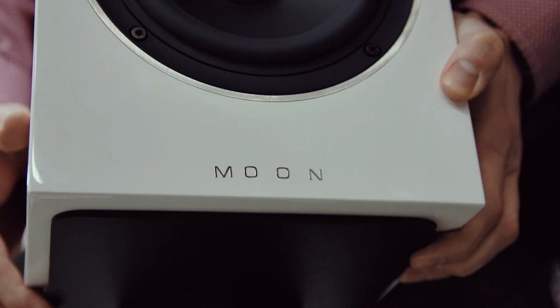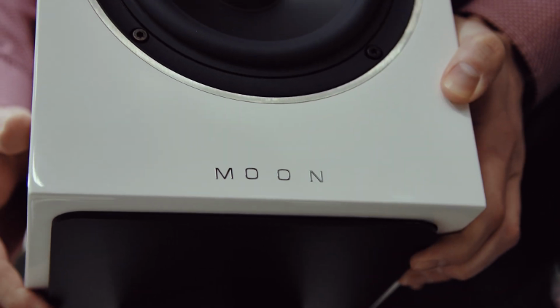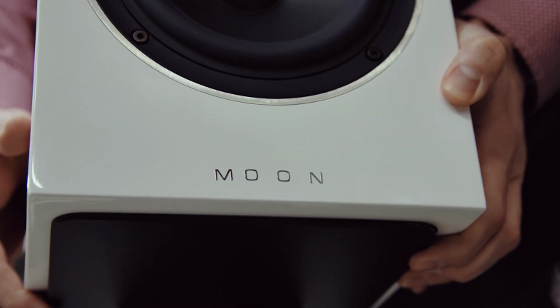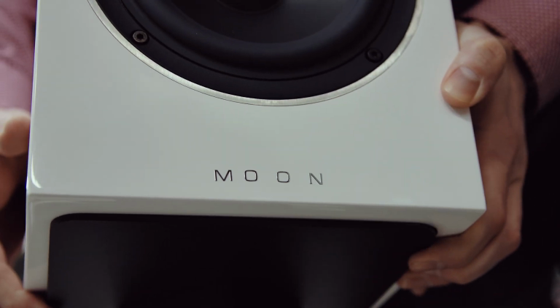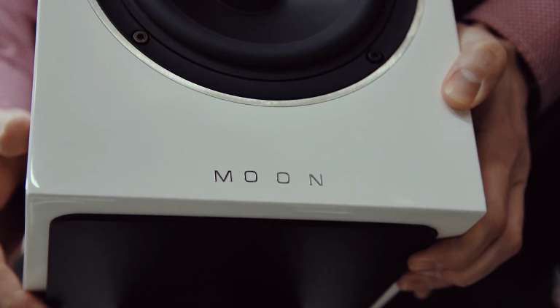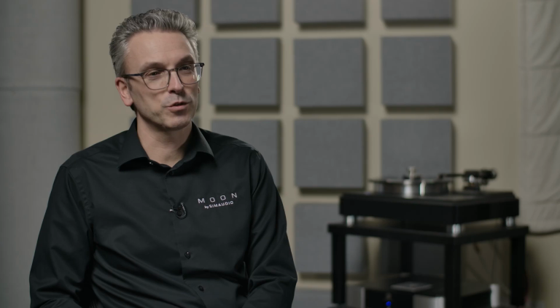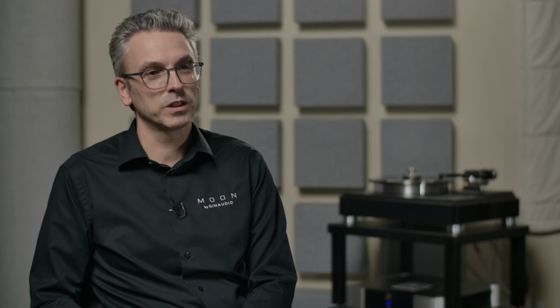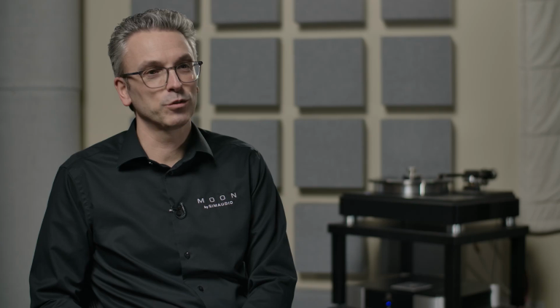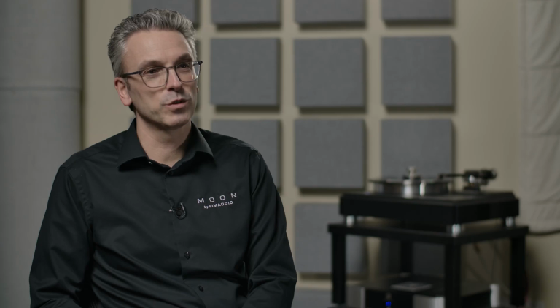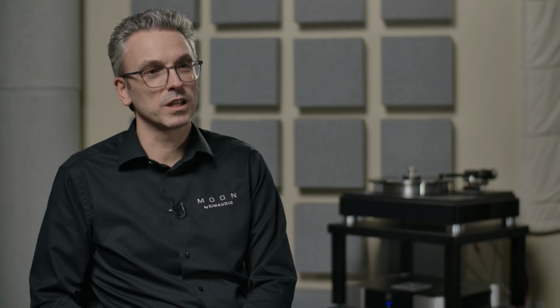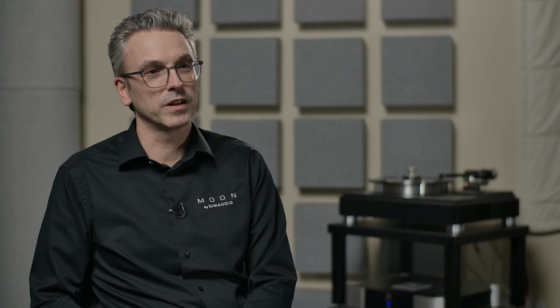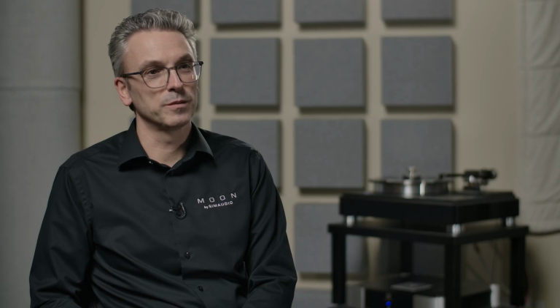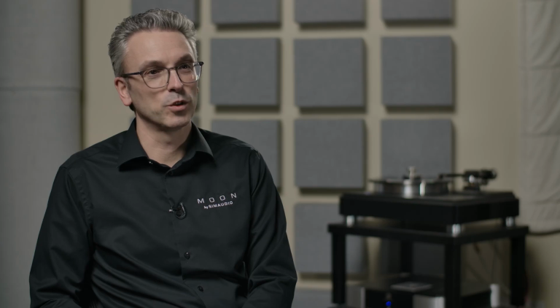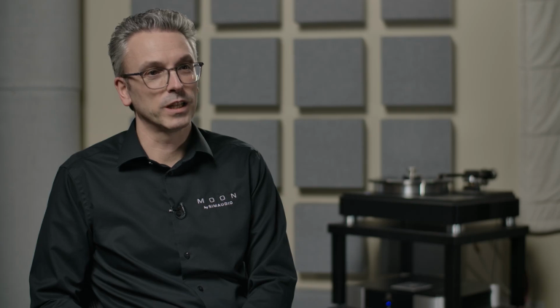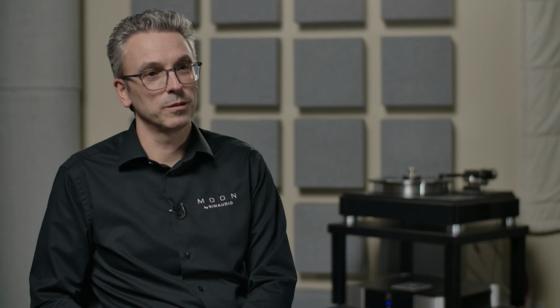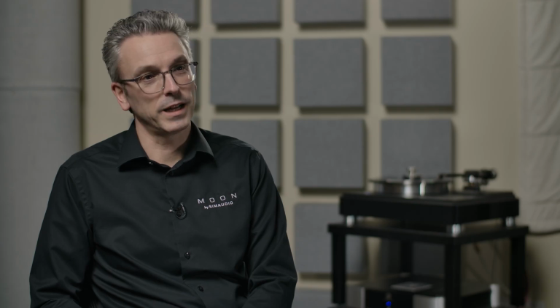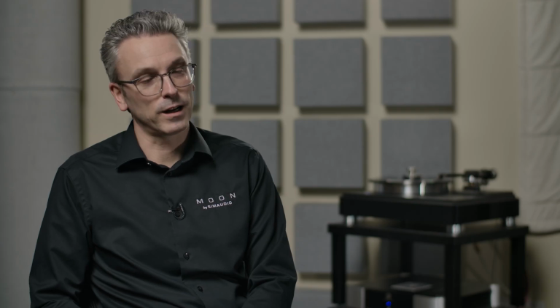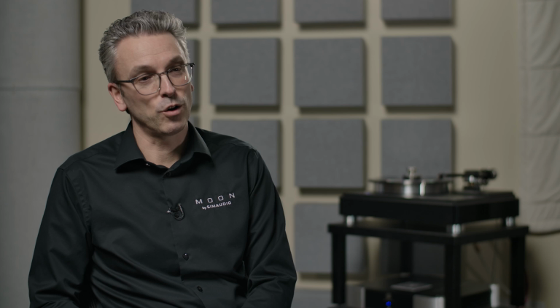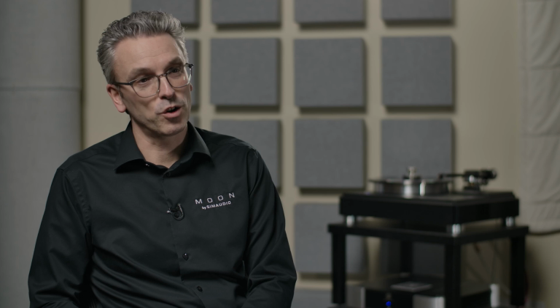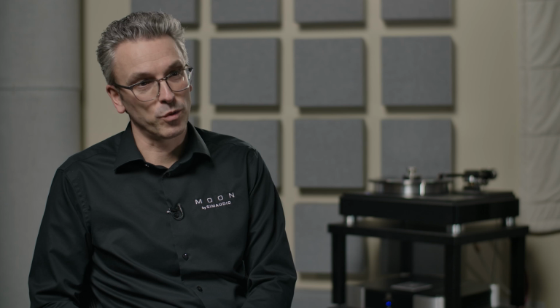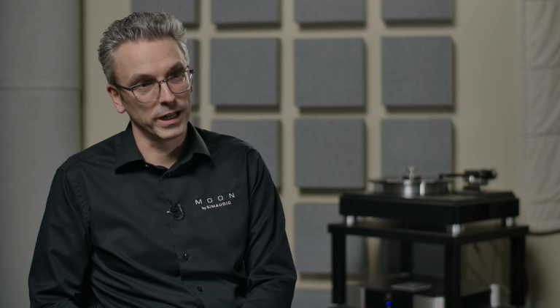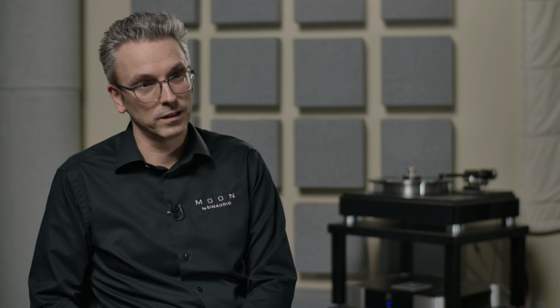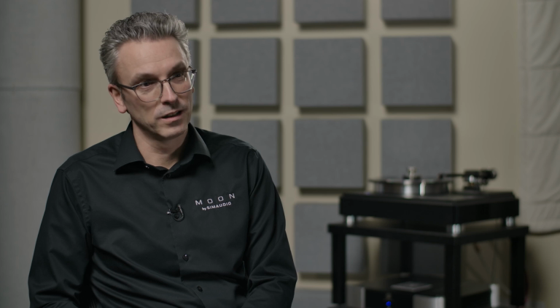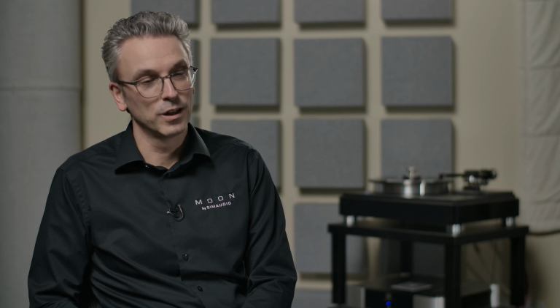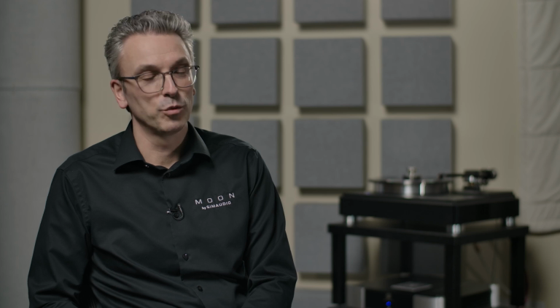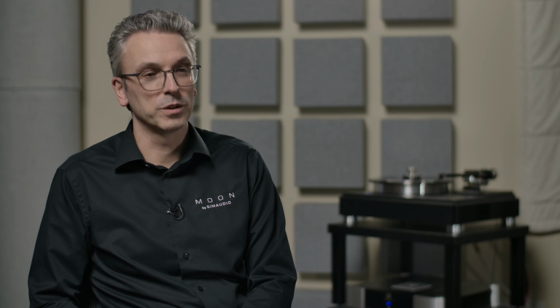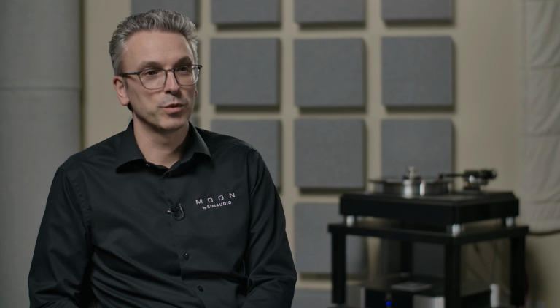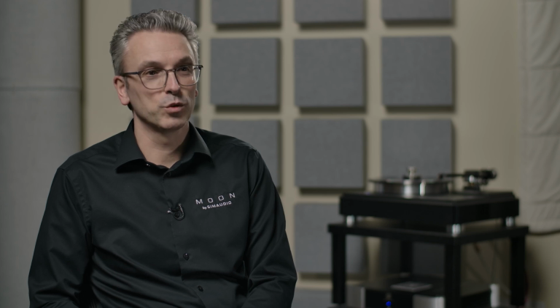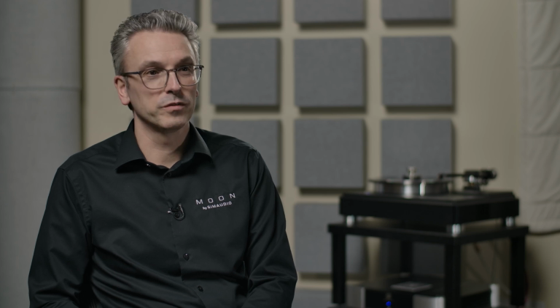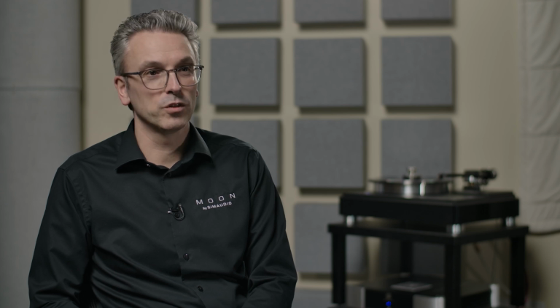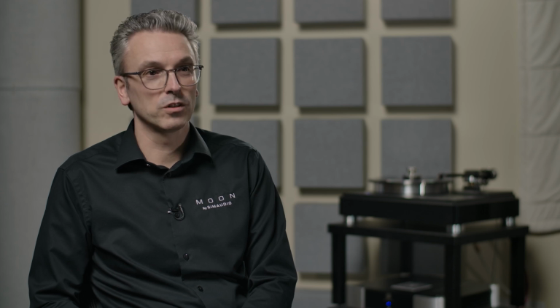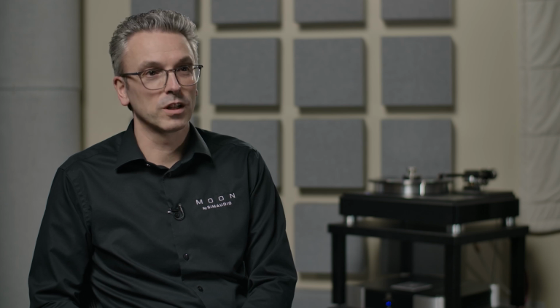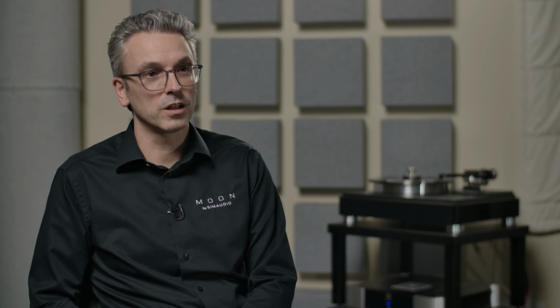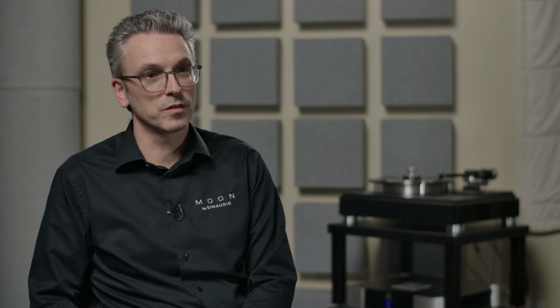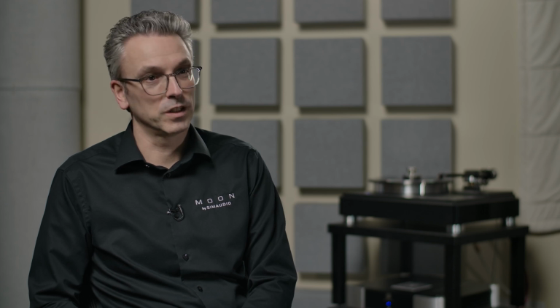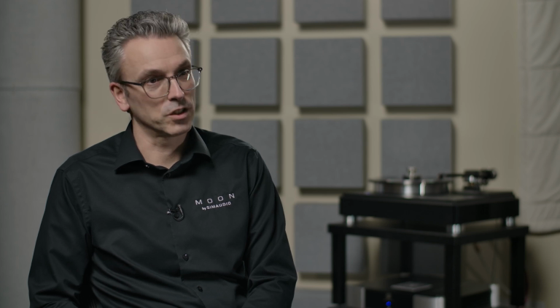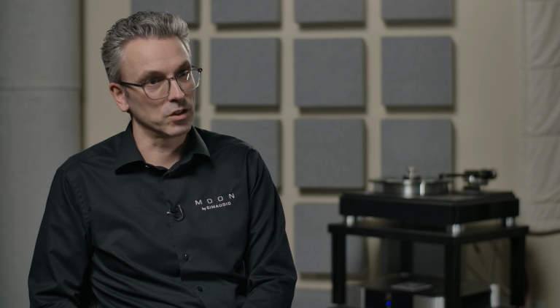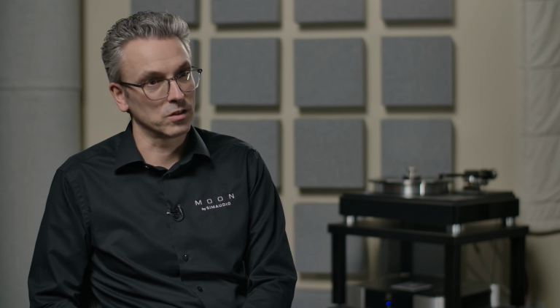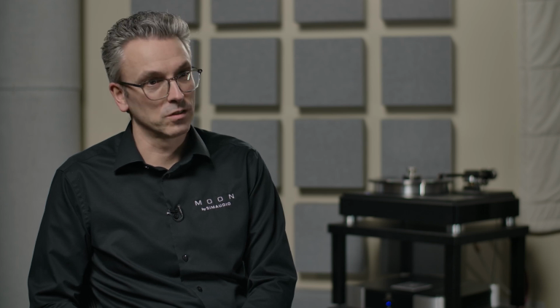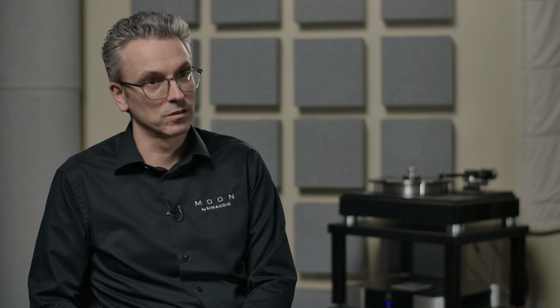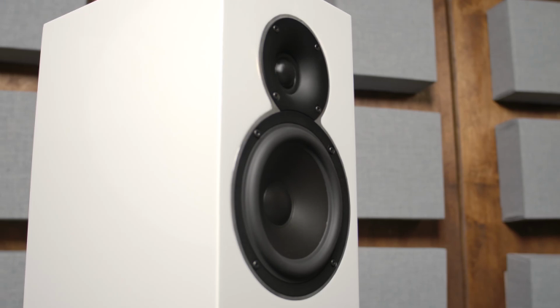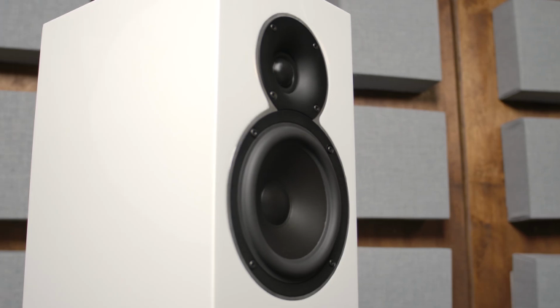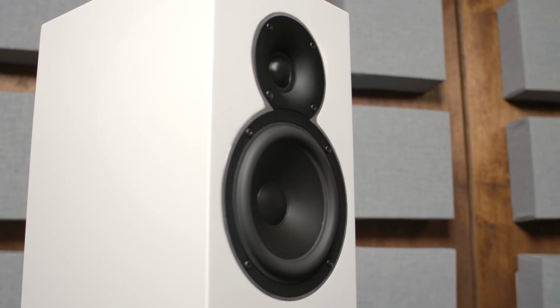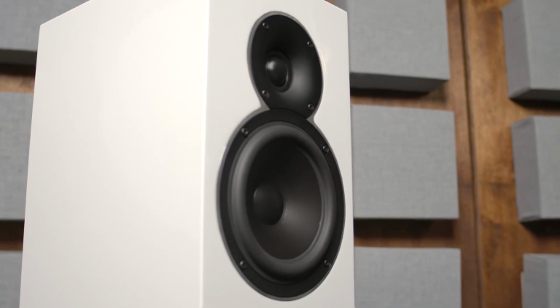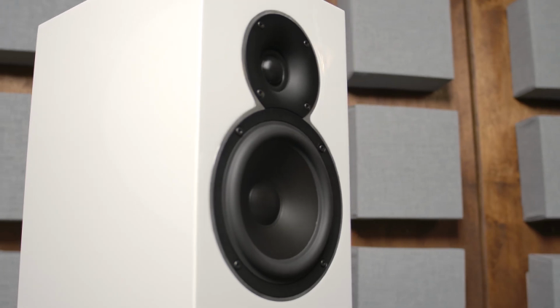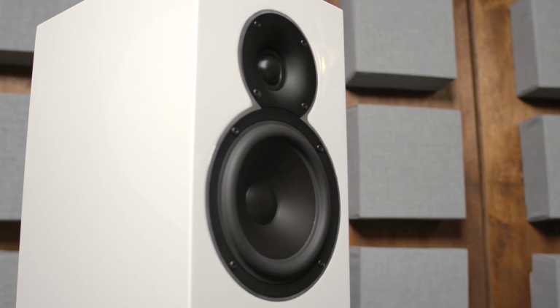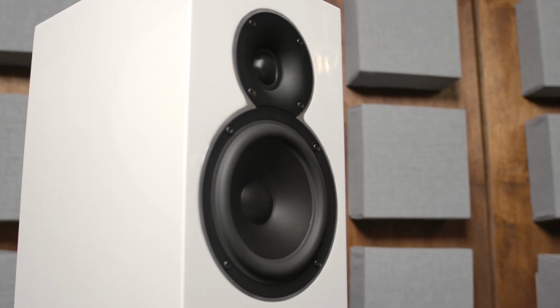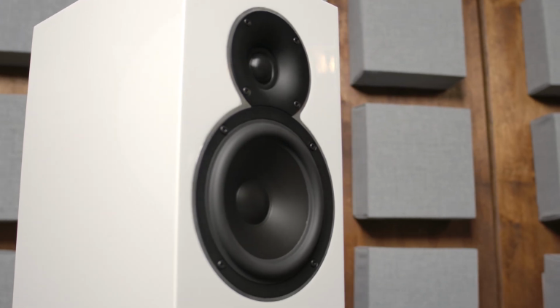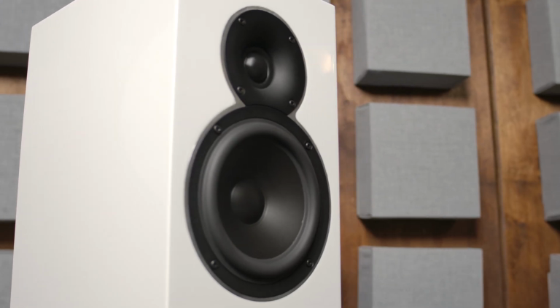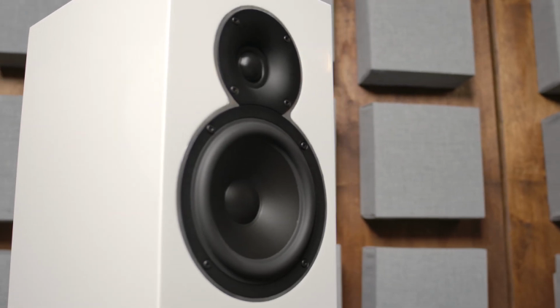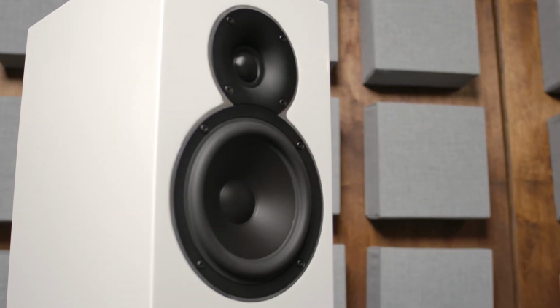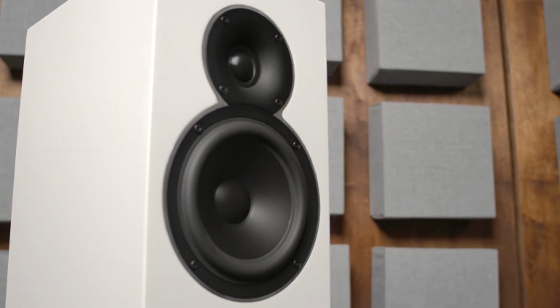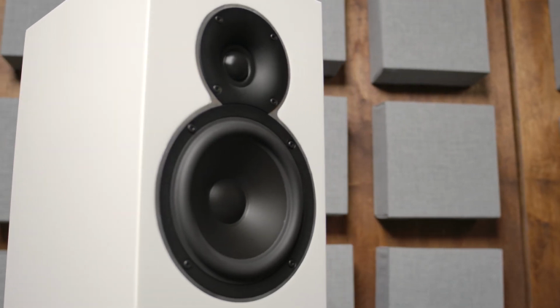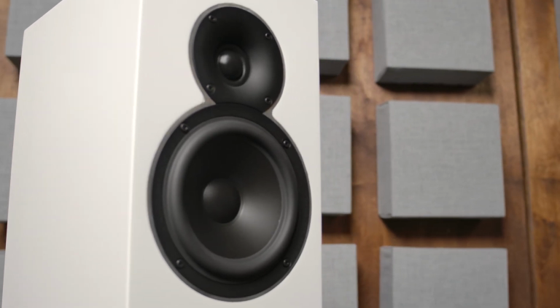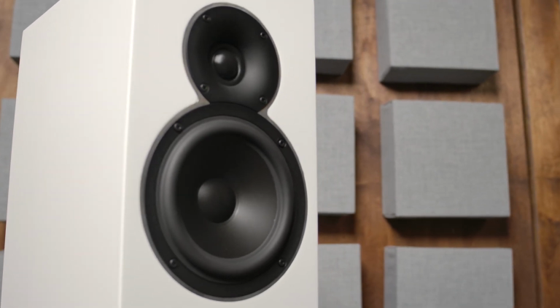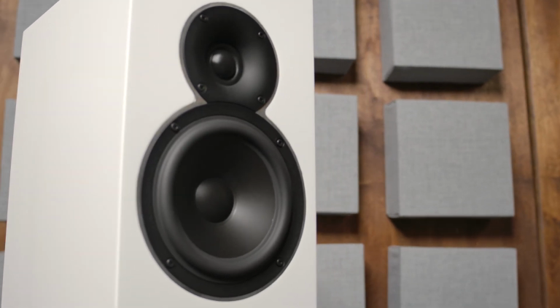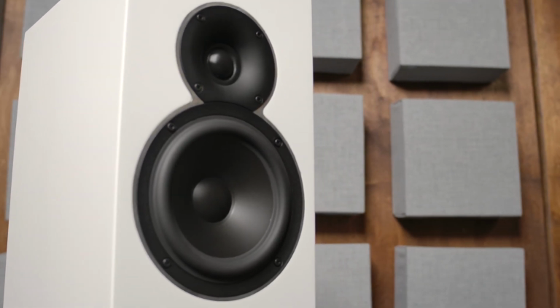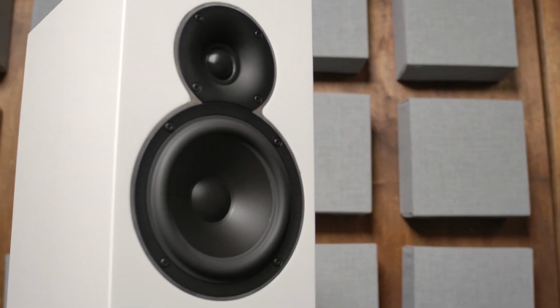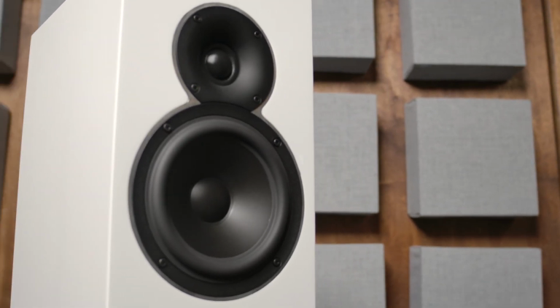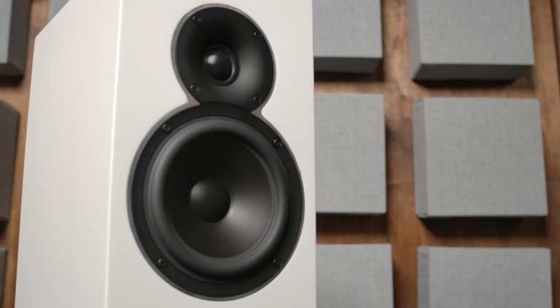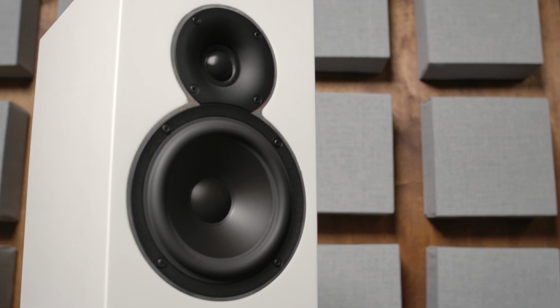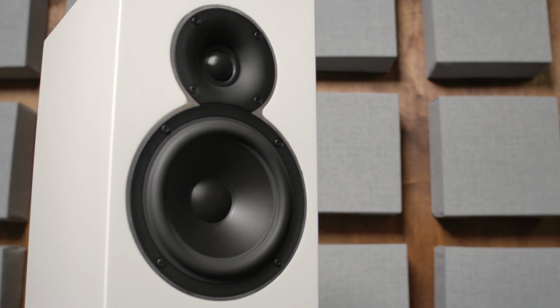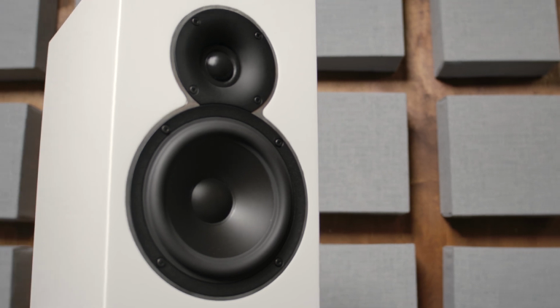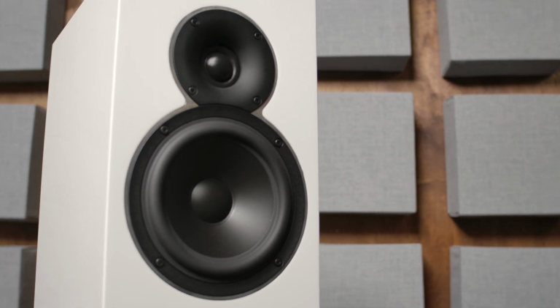The Voice22 is available in black or white with beautiful gloss finishes. A final touch is the trim ring around the drivers.